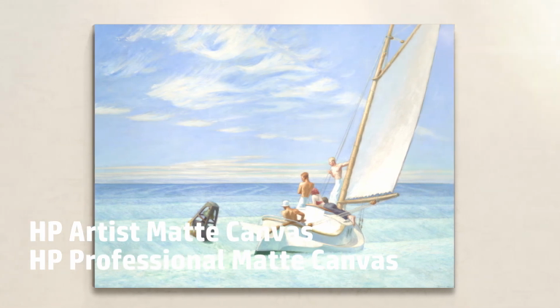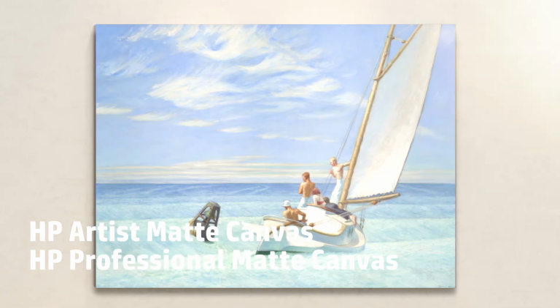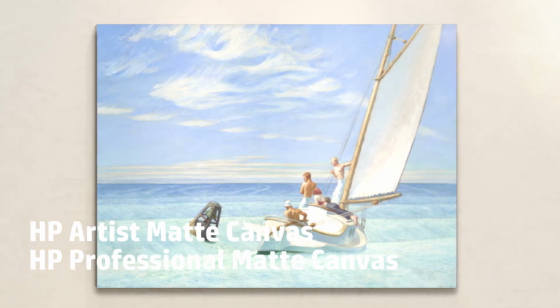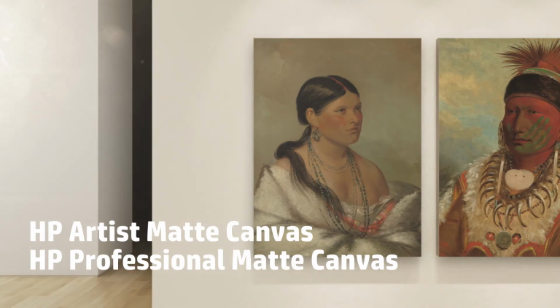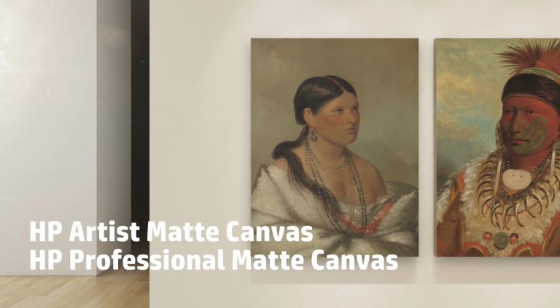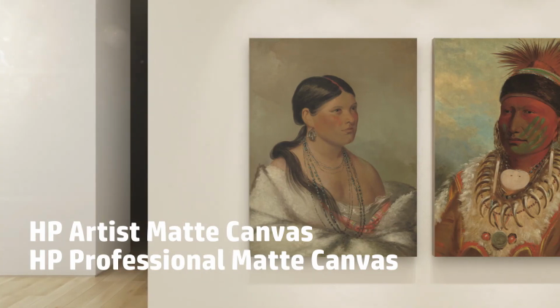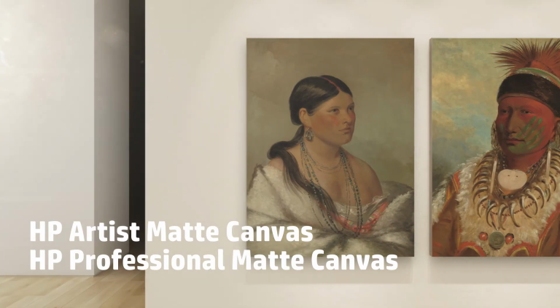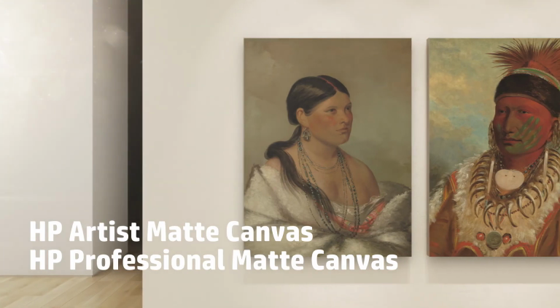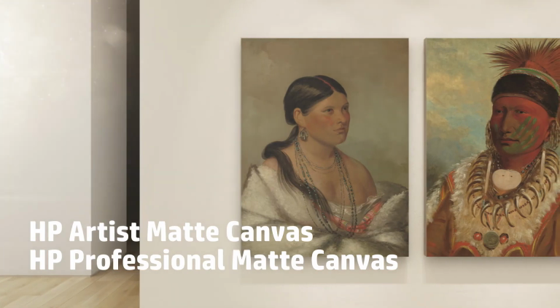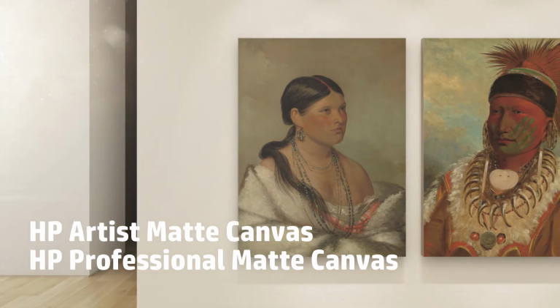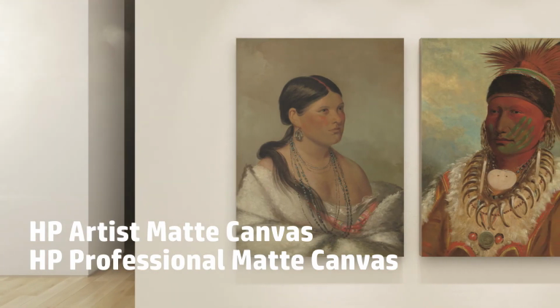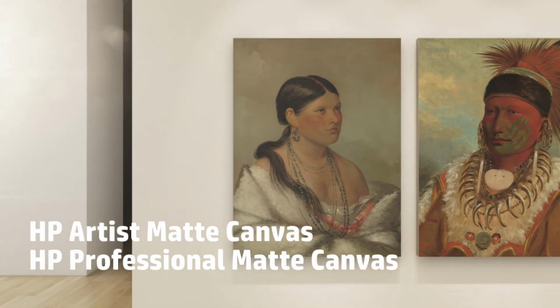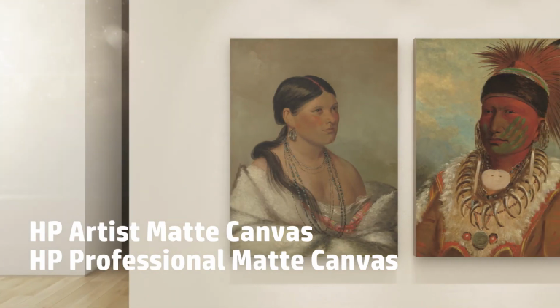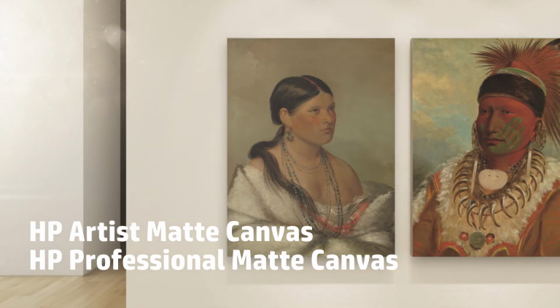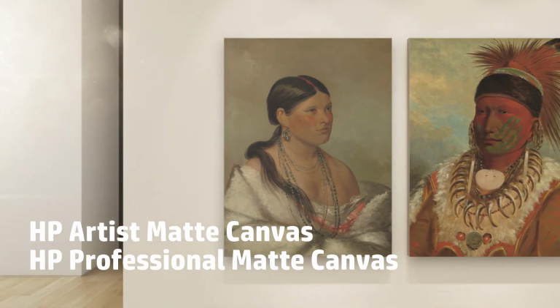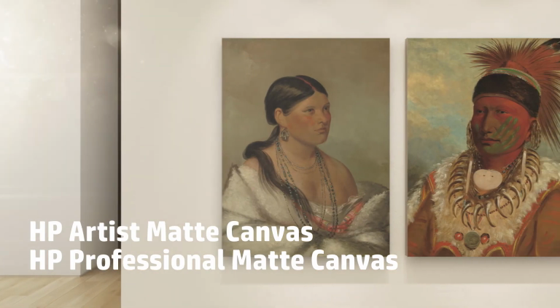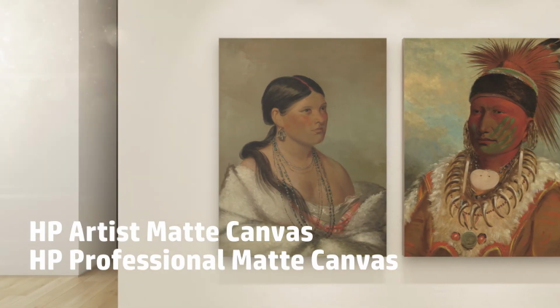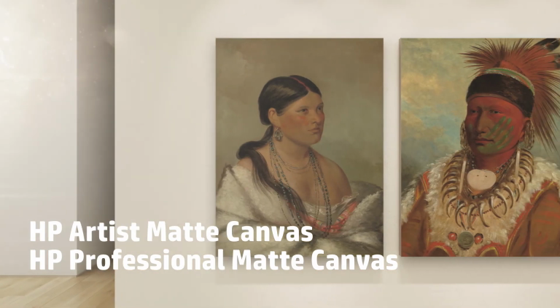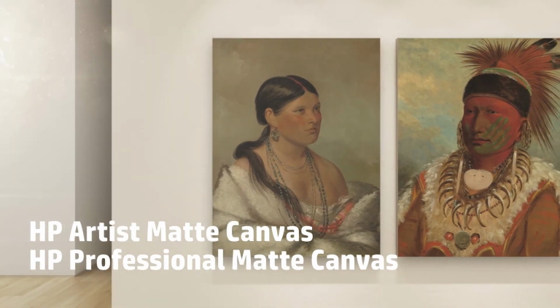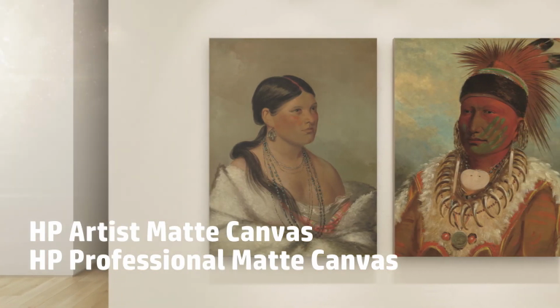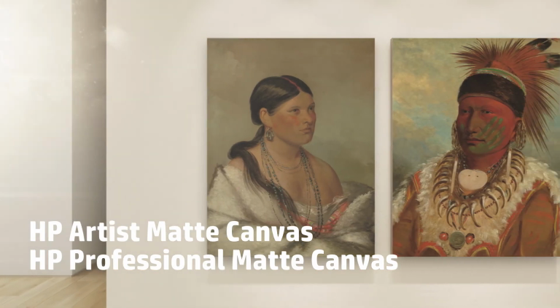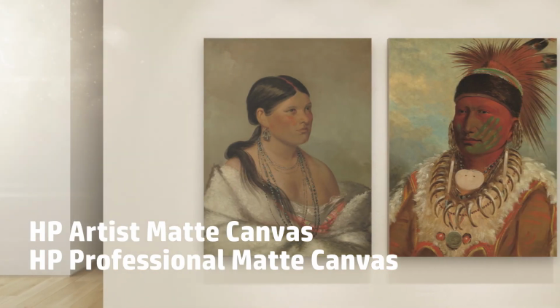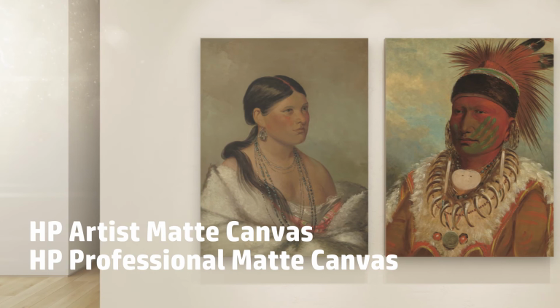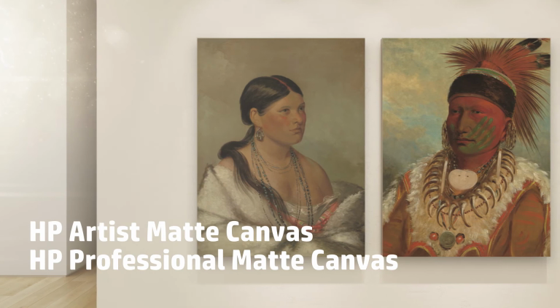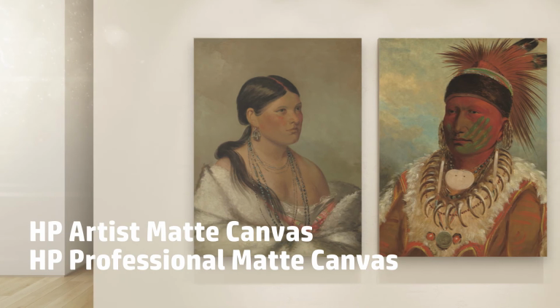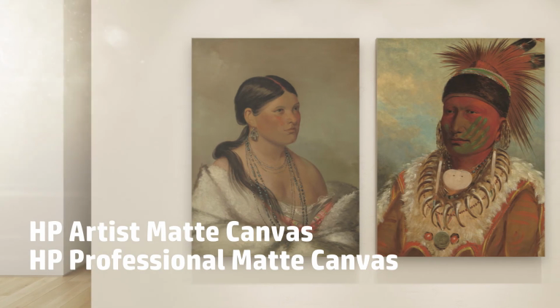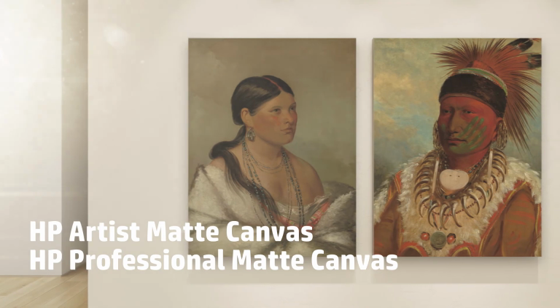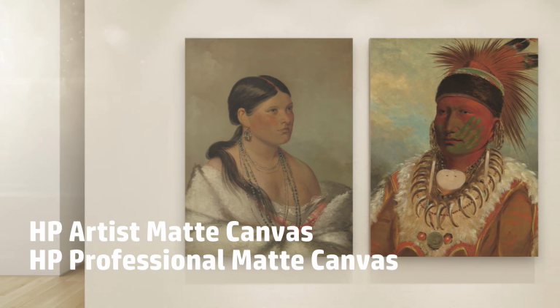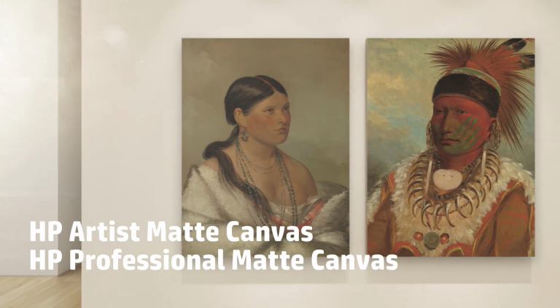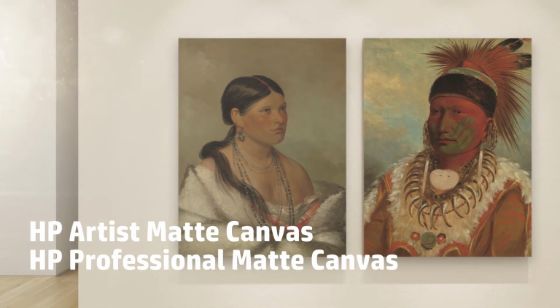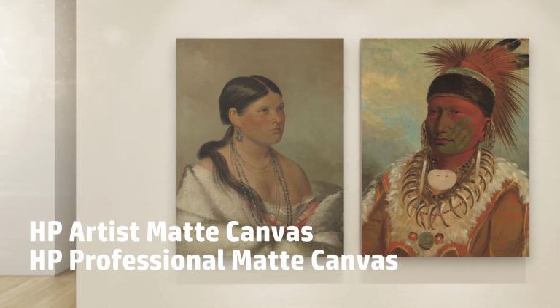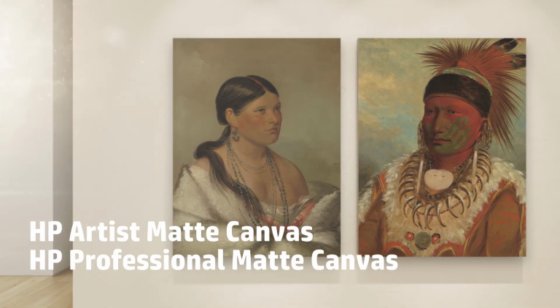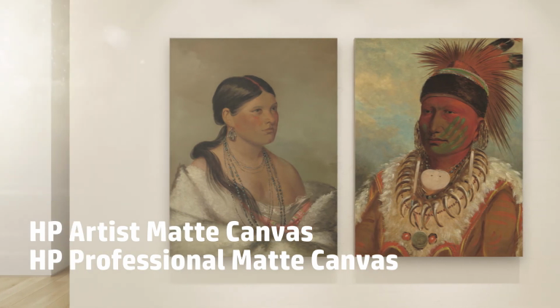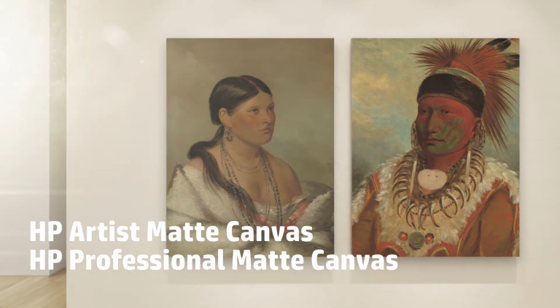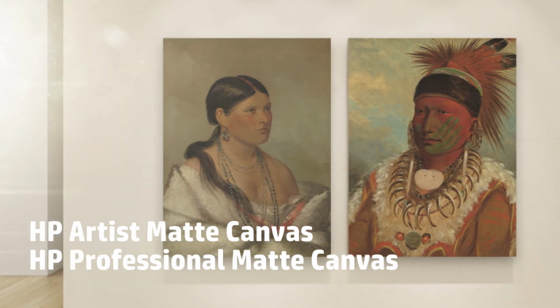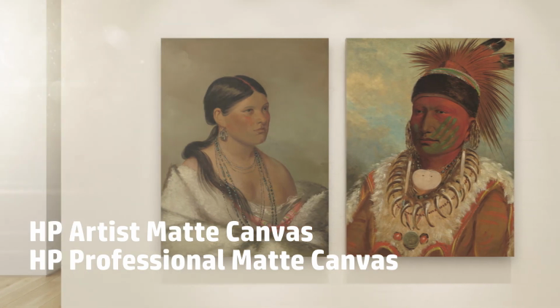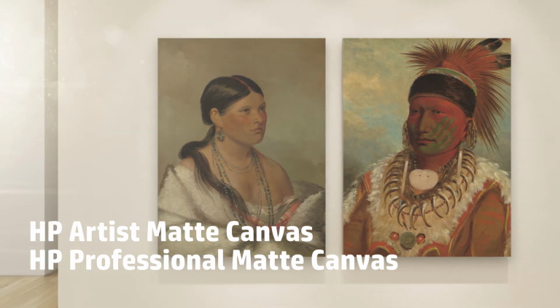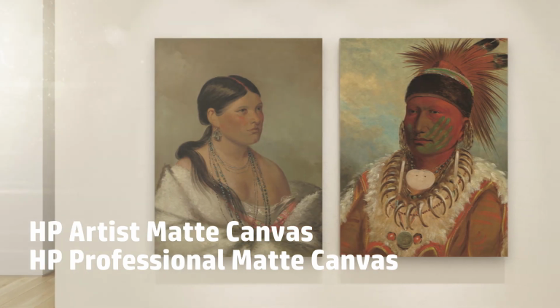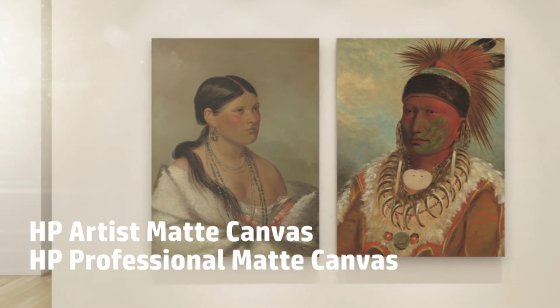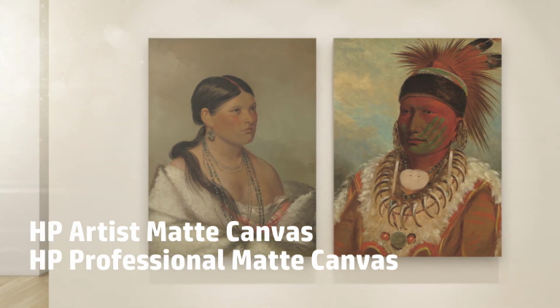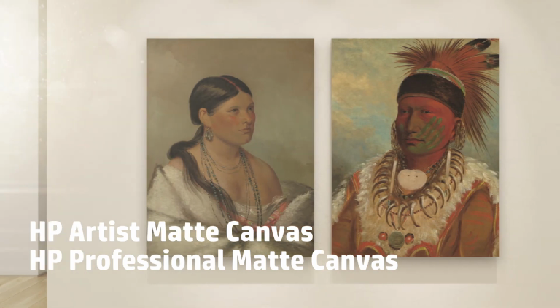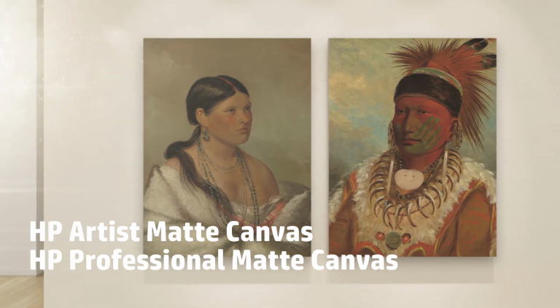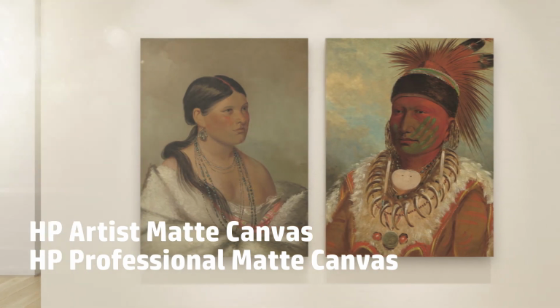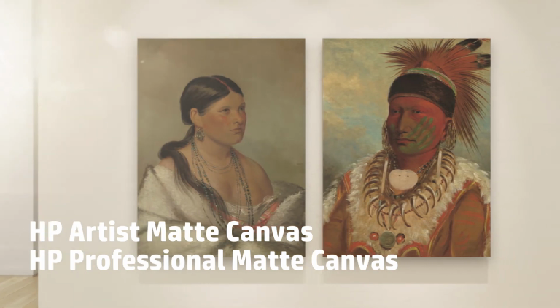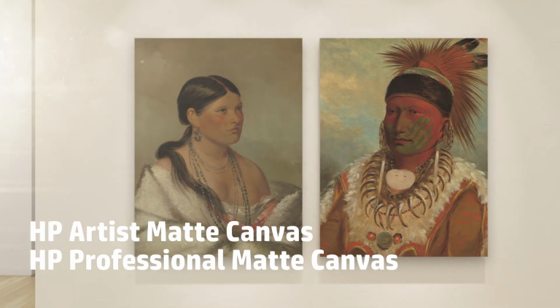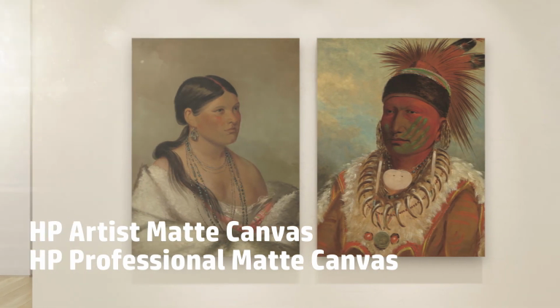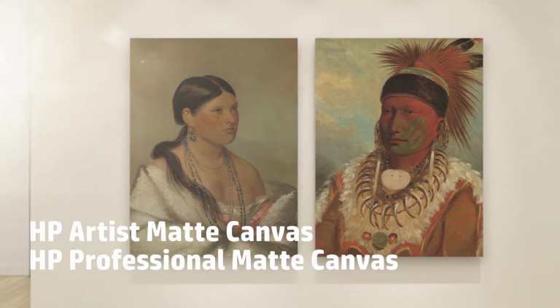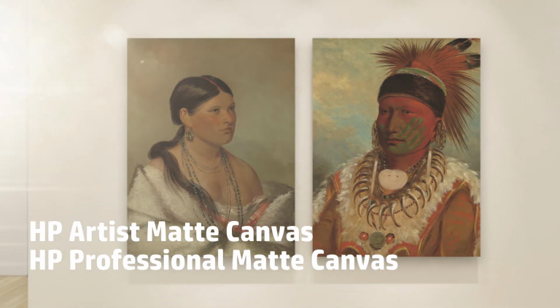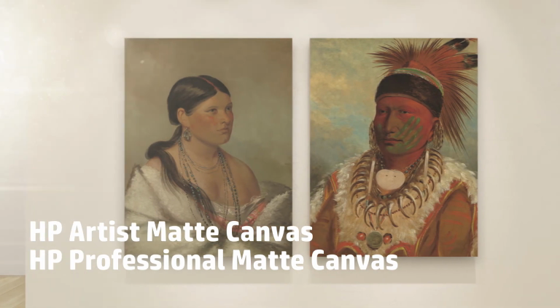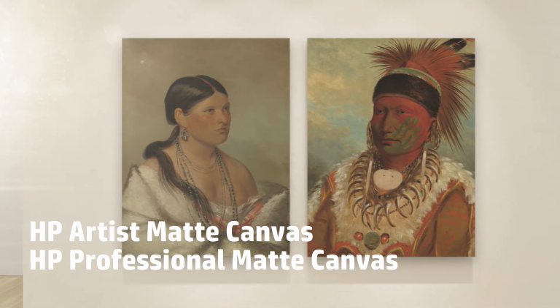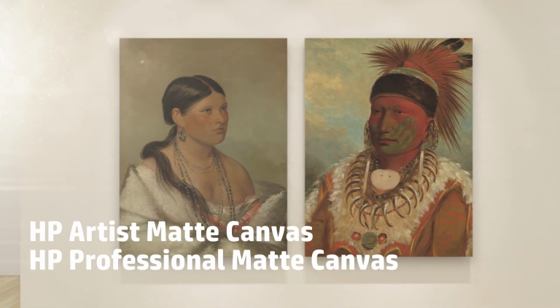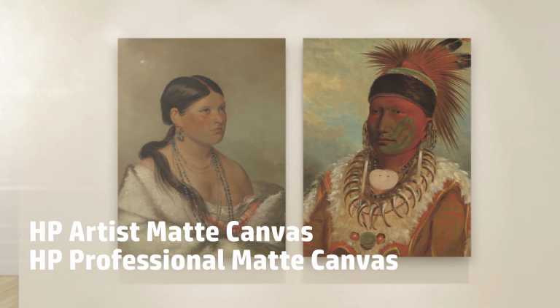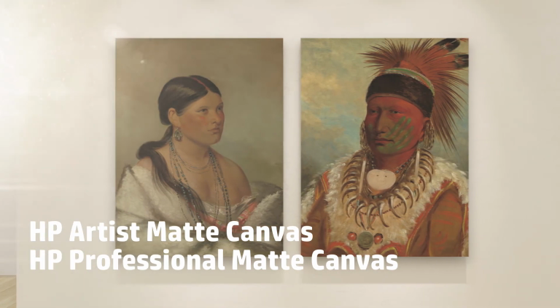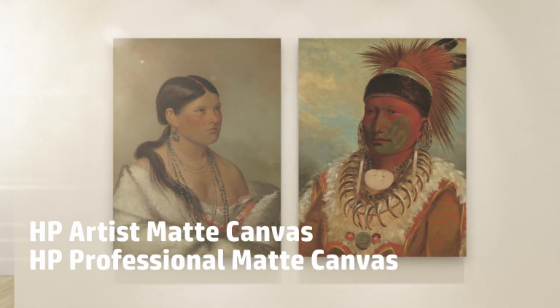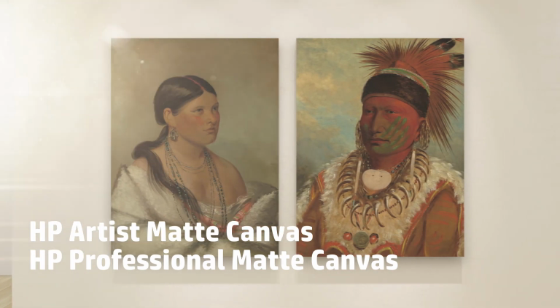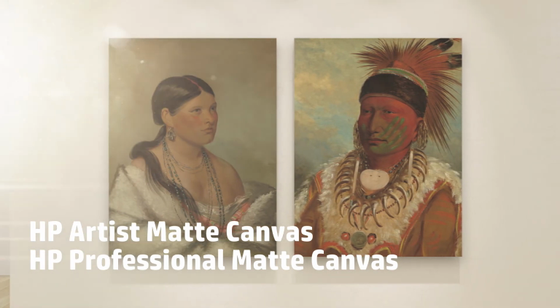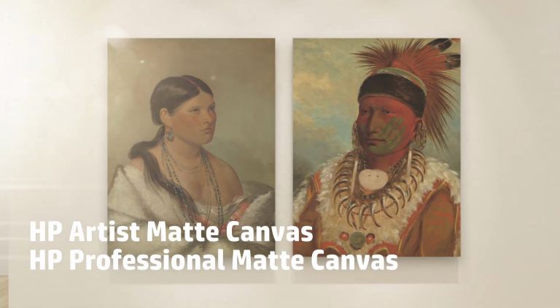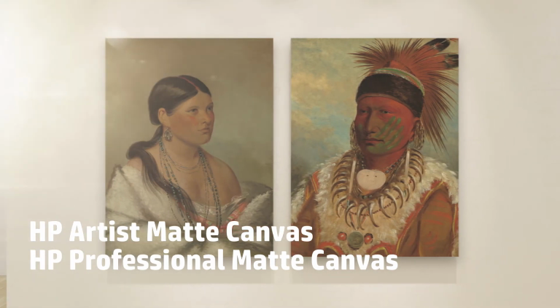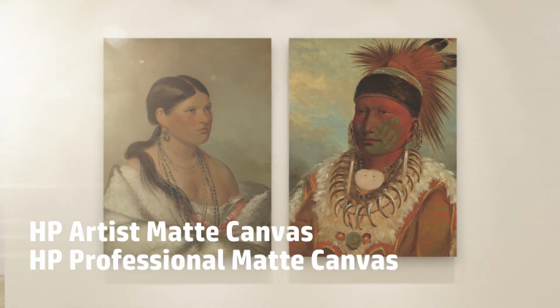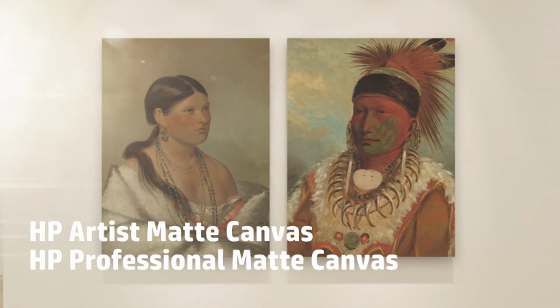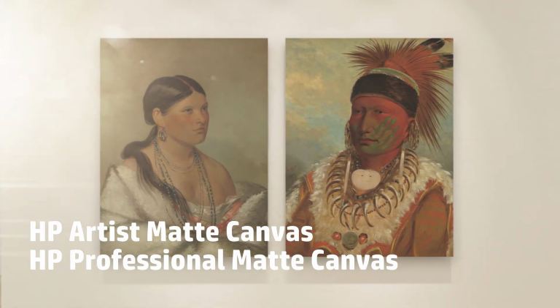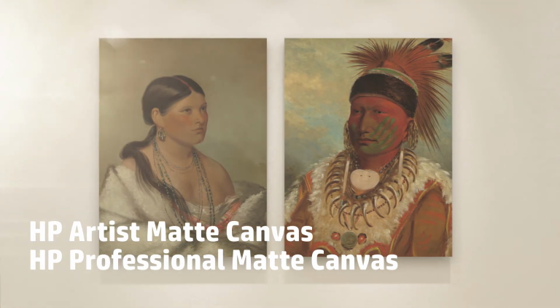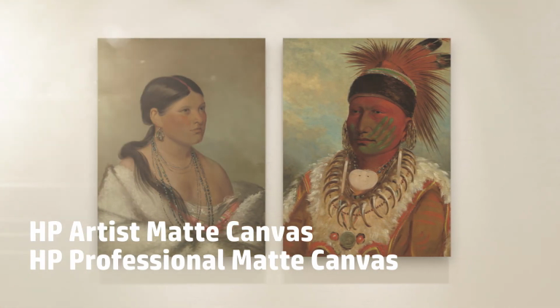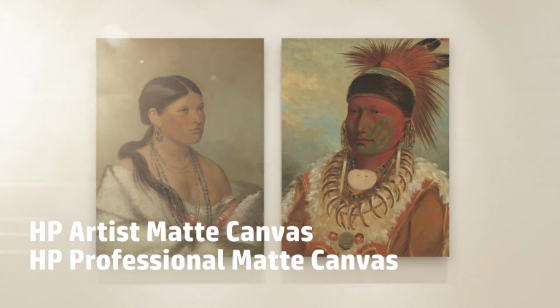The slightly textured matte surface of these canvas materials gives a true artistic quality that makes them museum-ready.